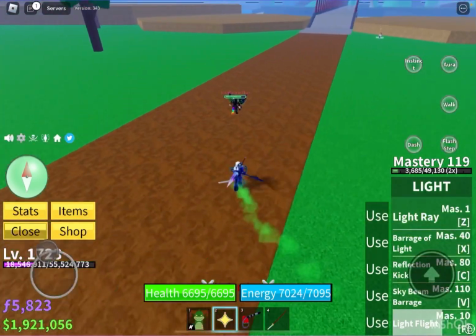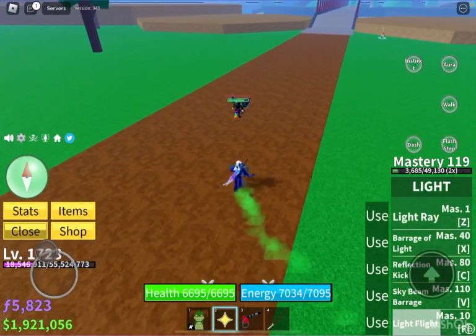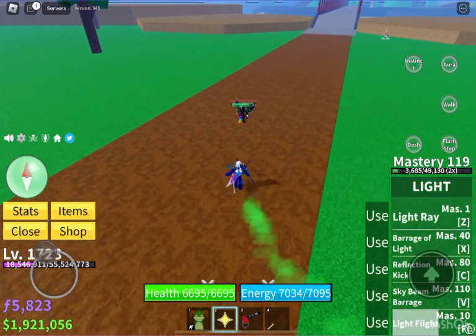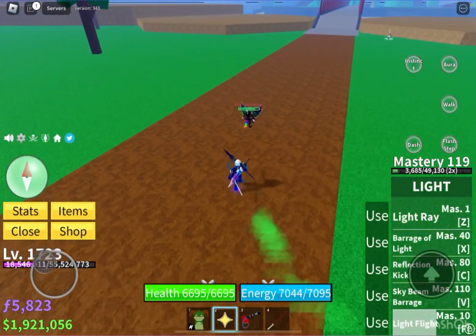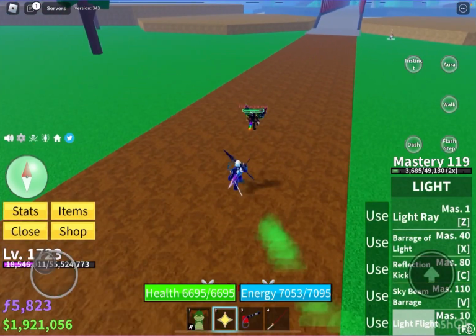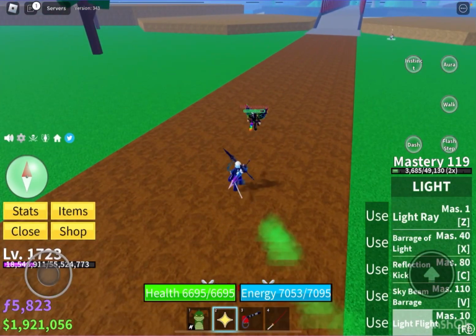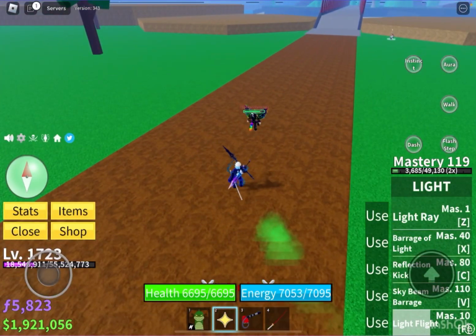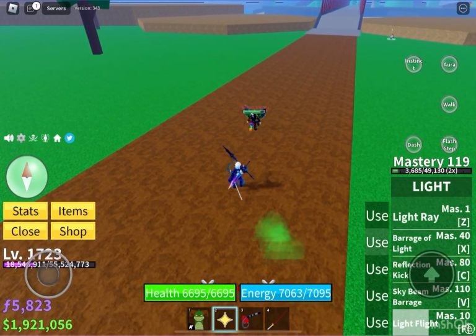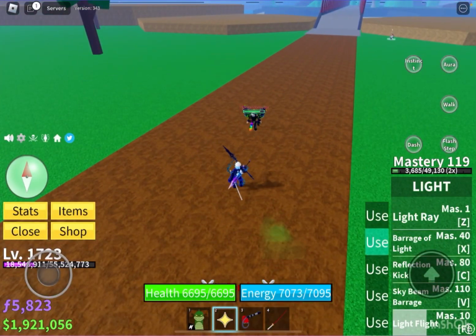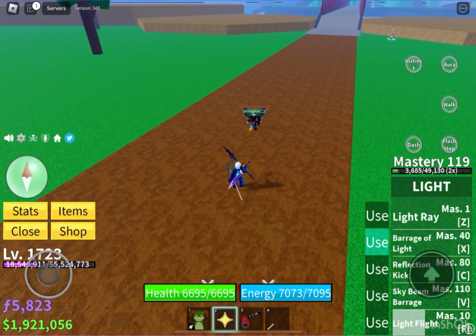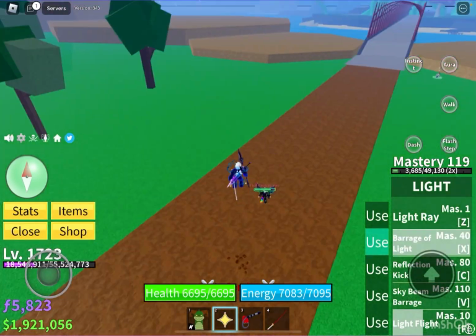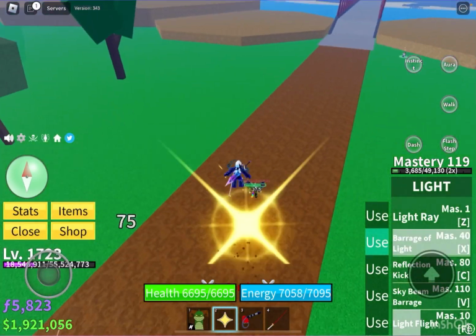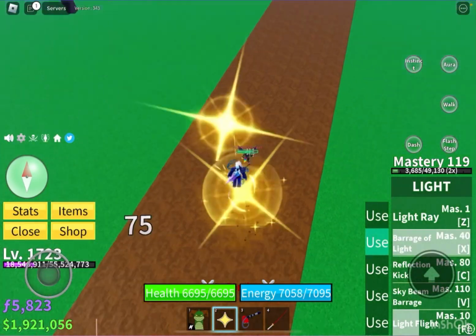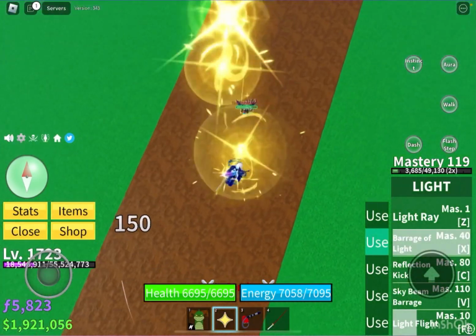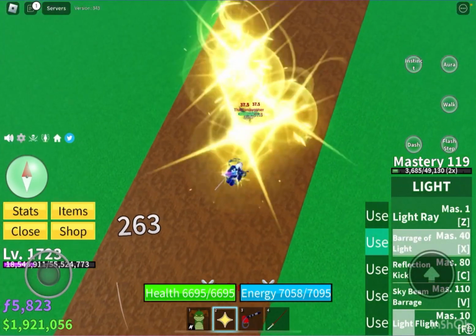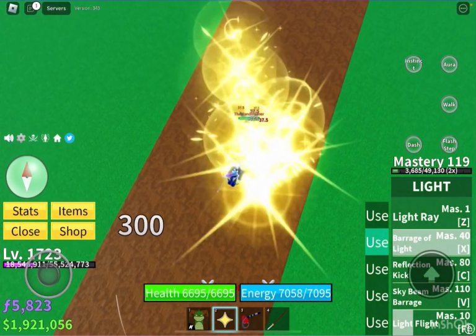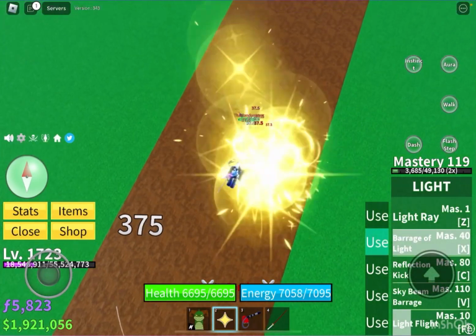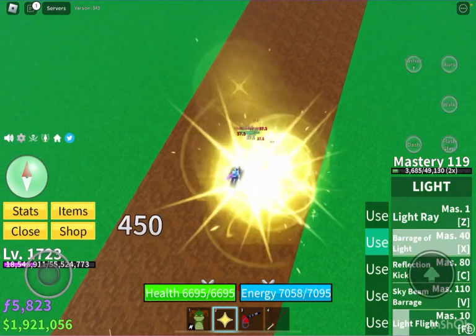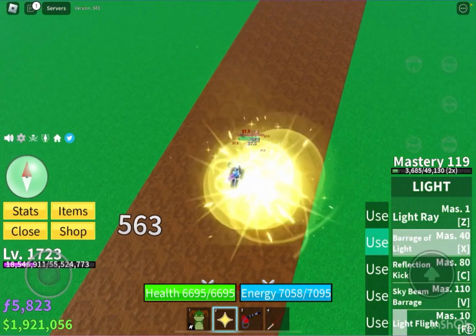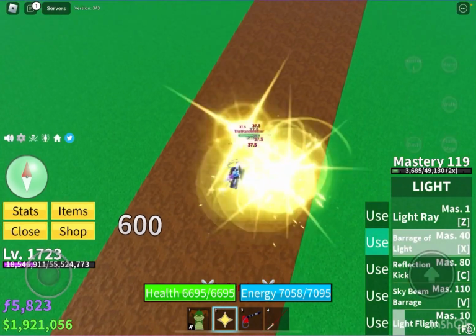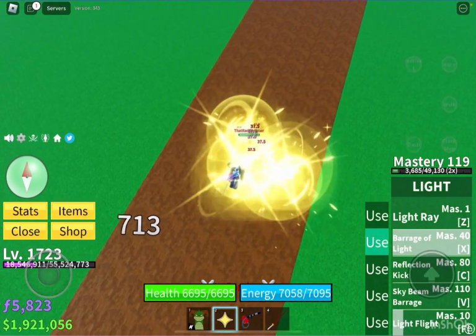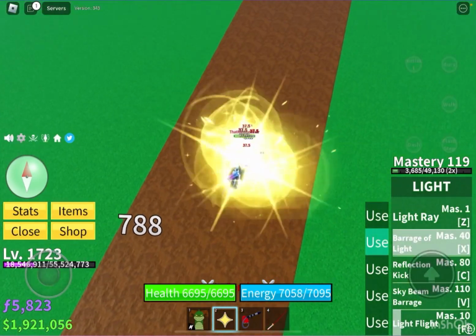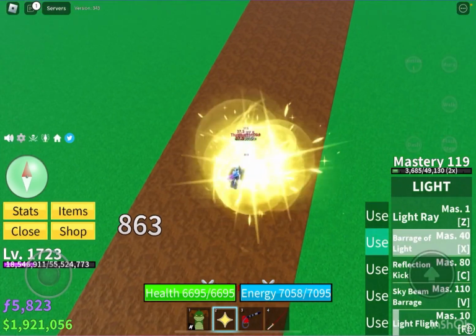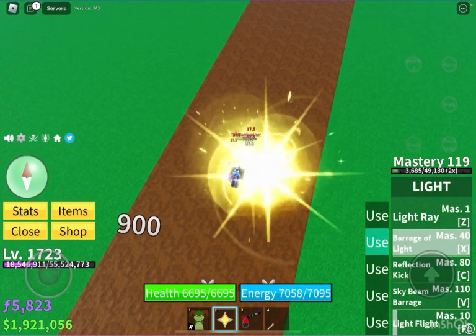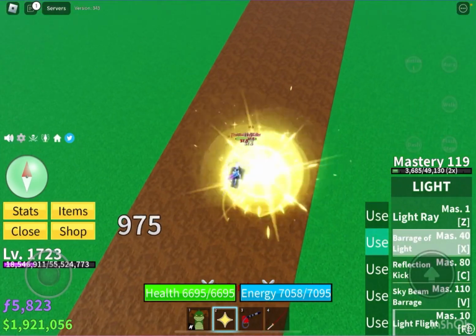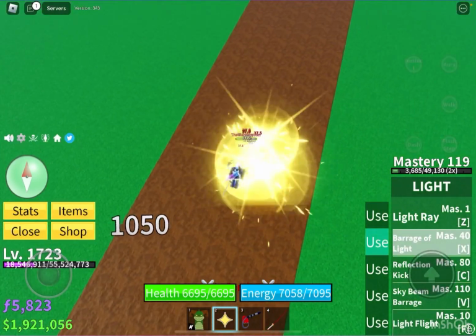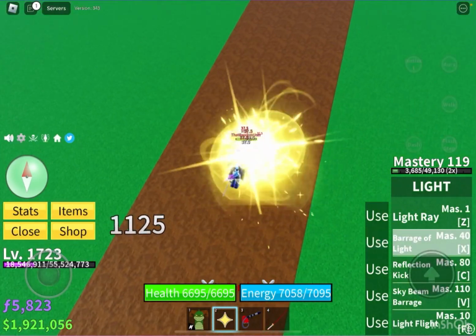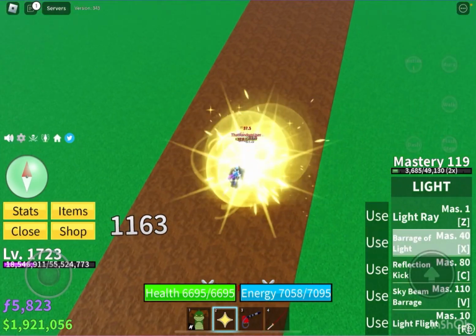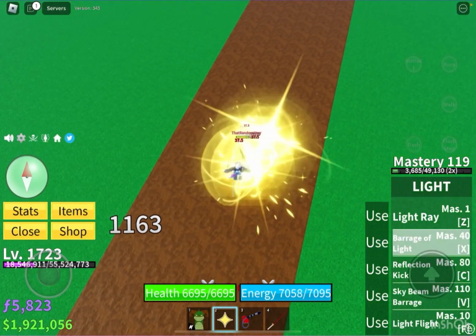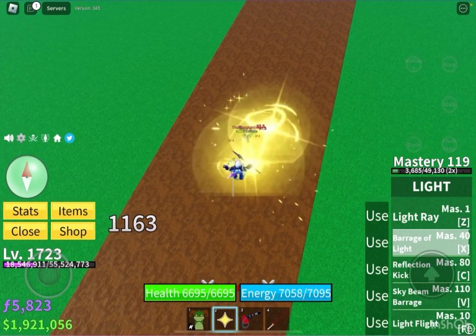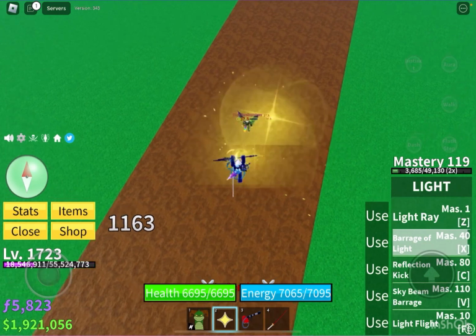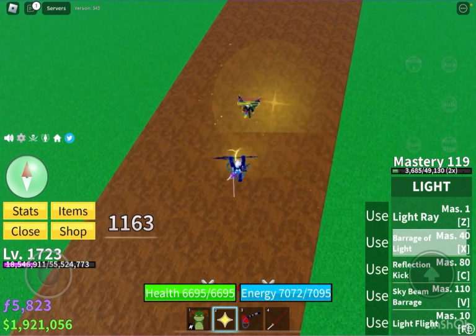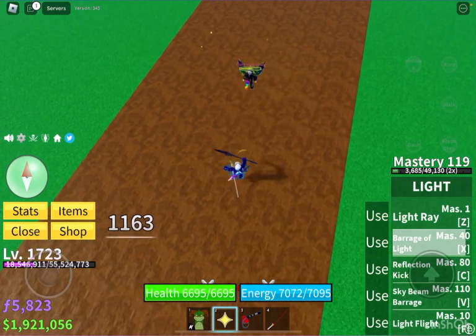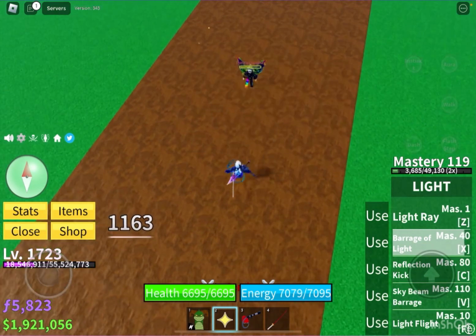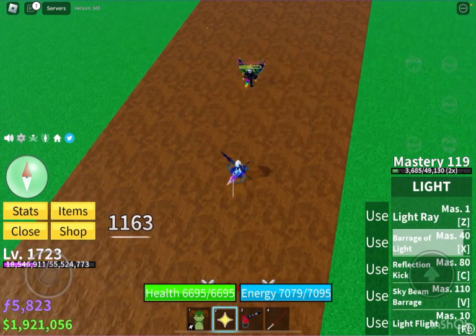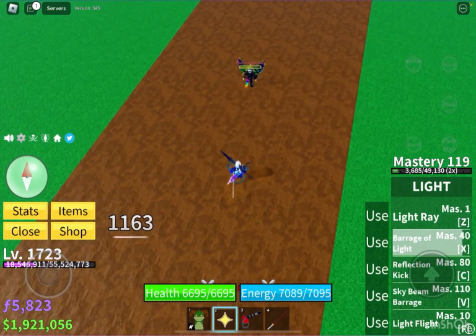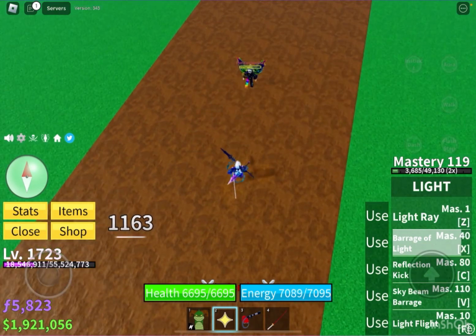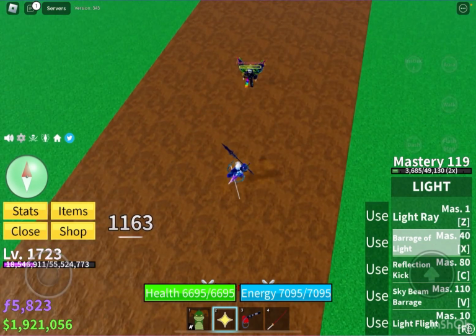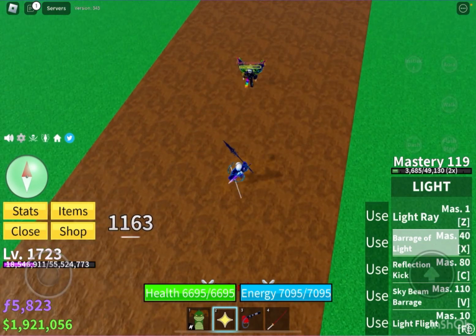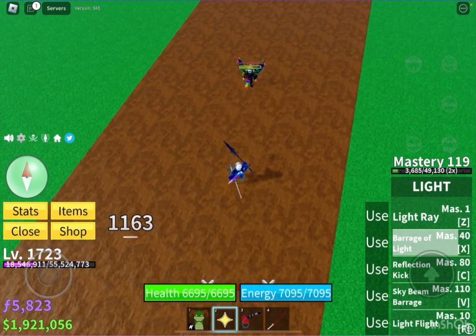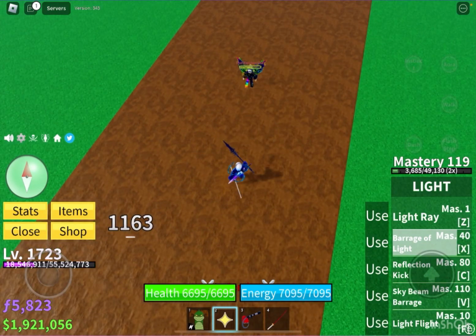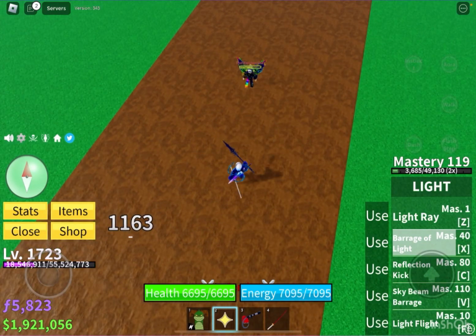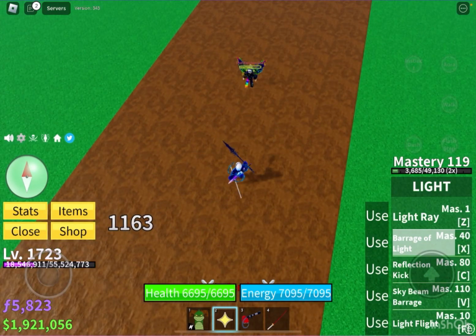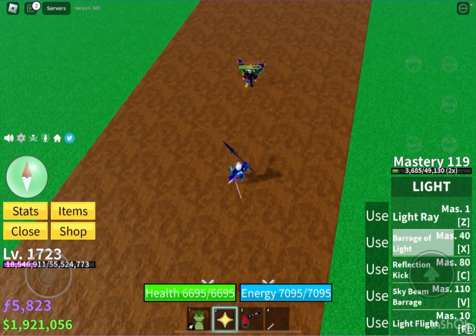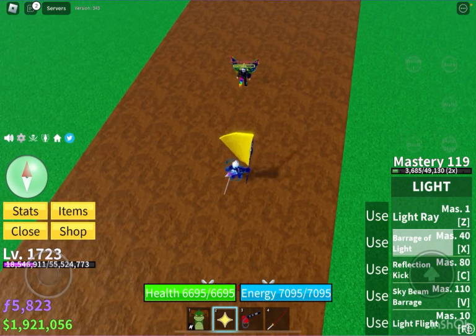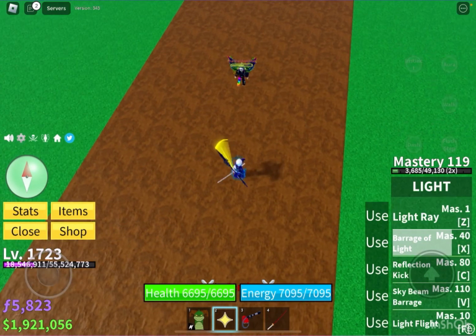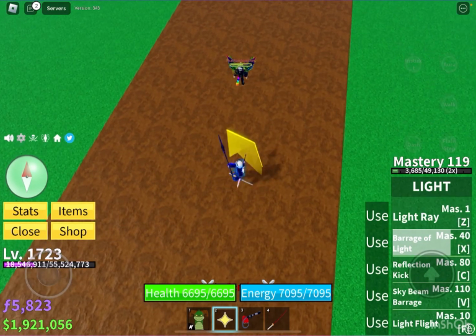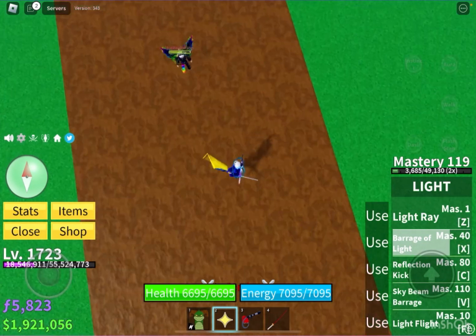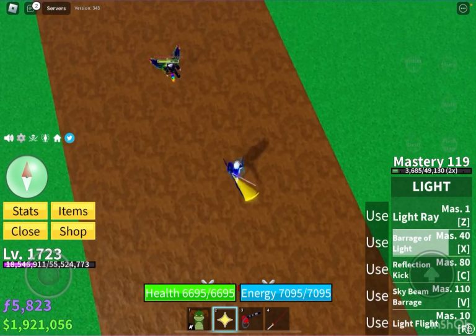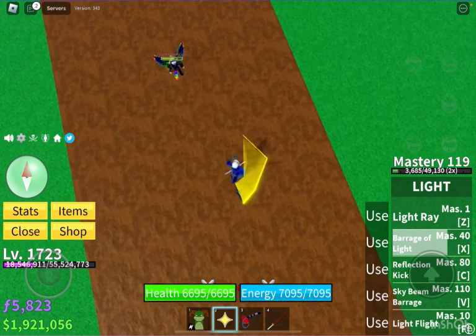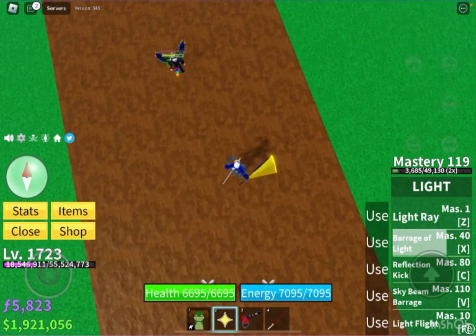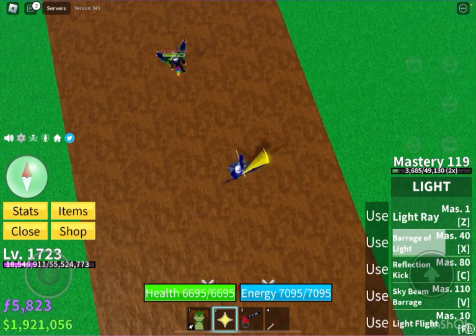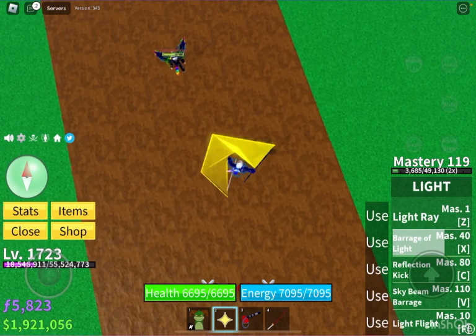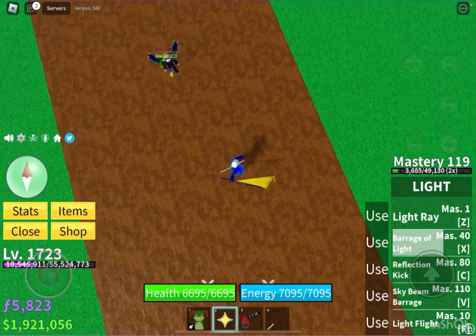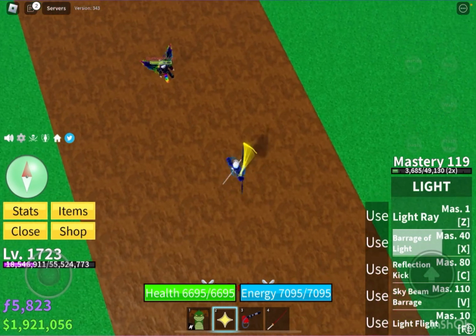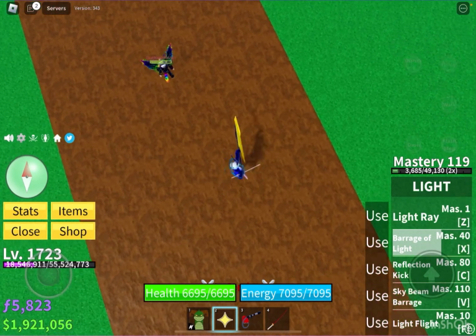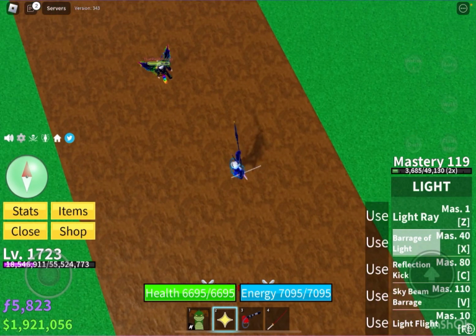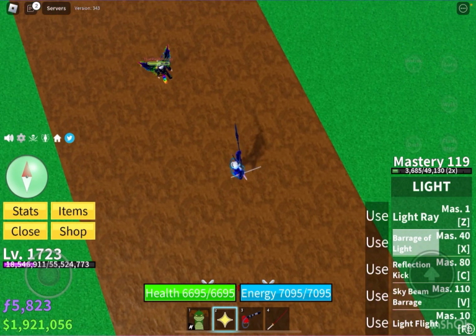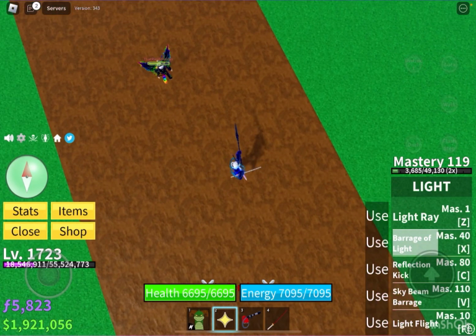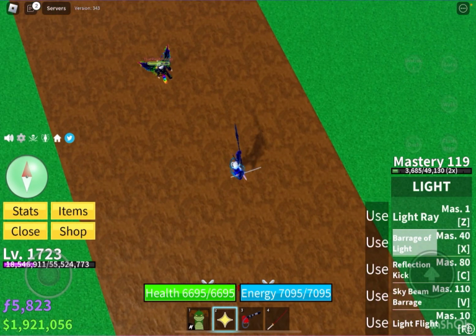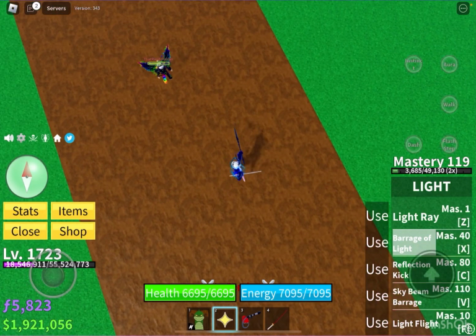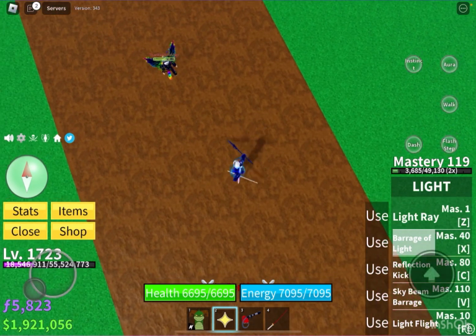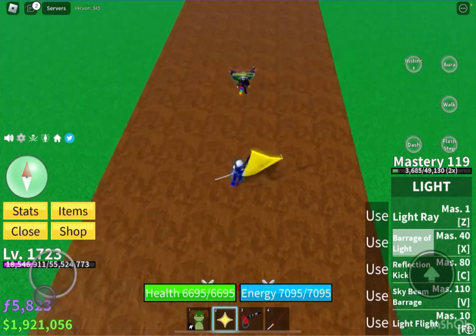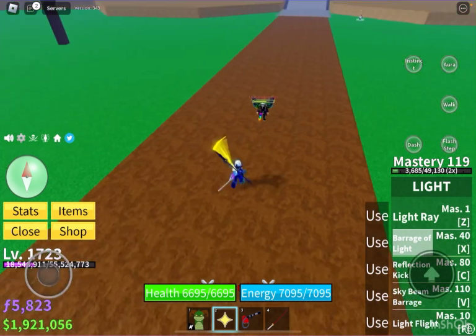Next is the barrage of light — this one is insane, it's better than your M1 left click attacks.